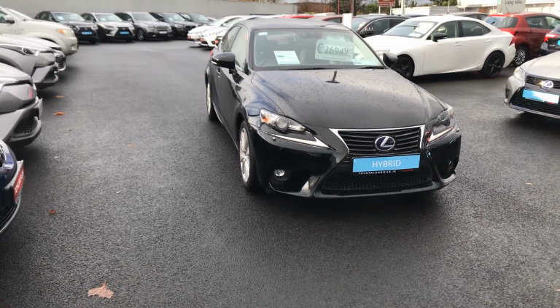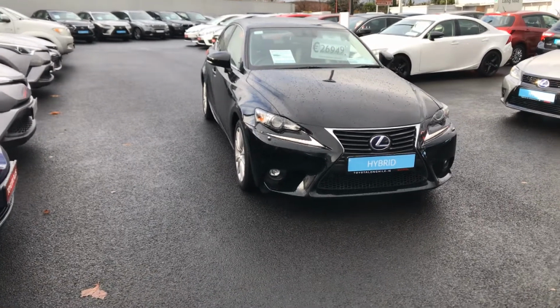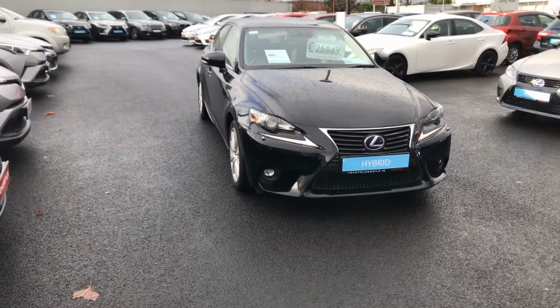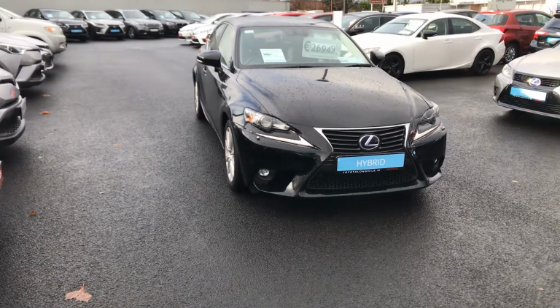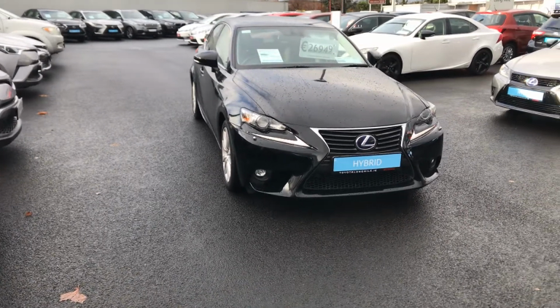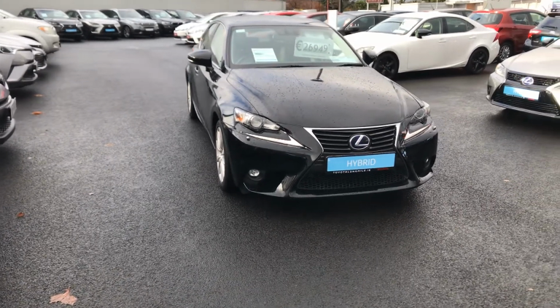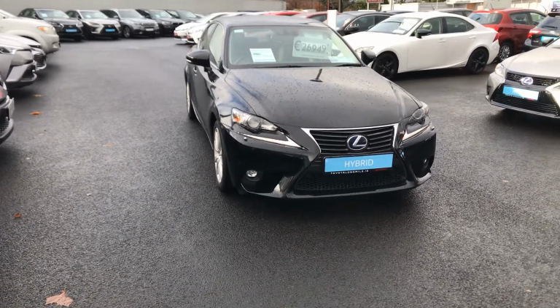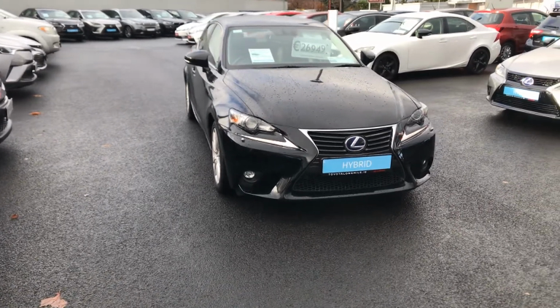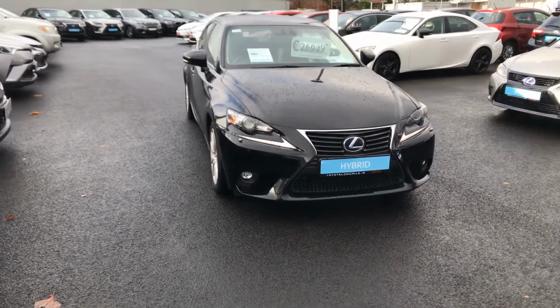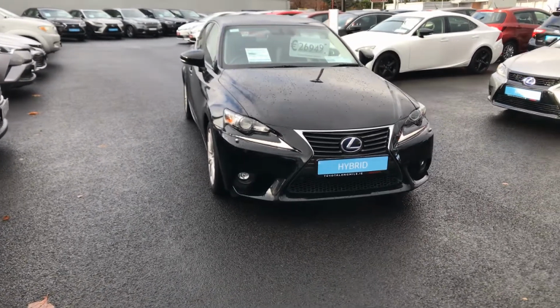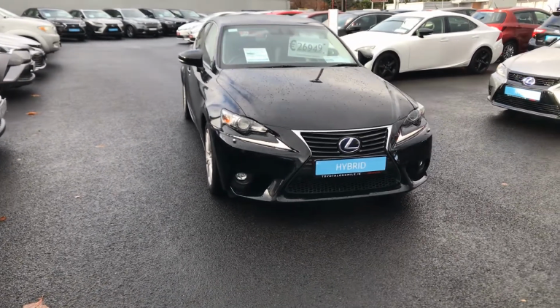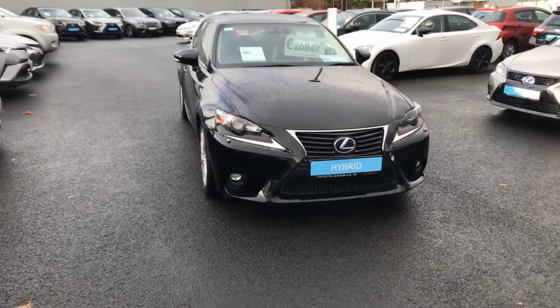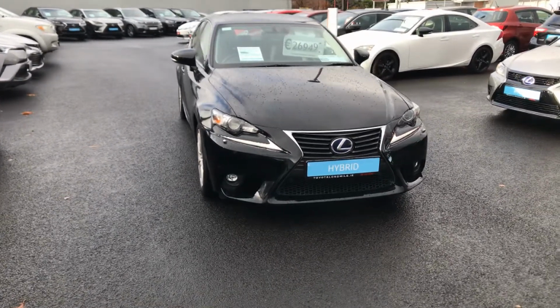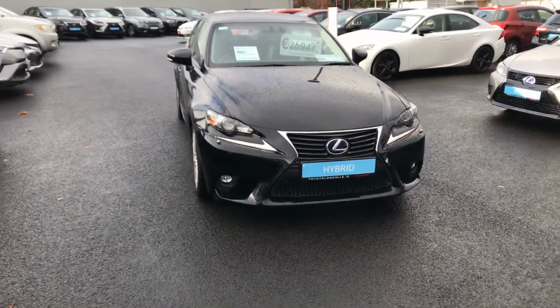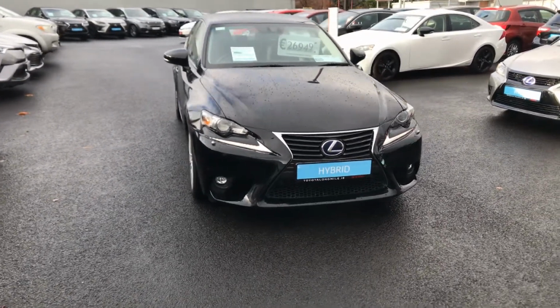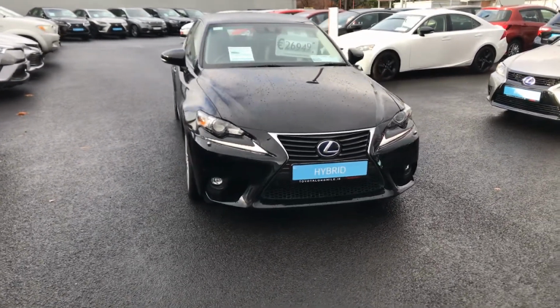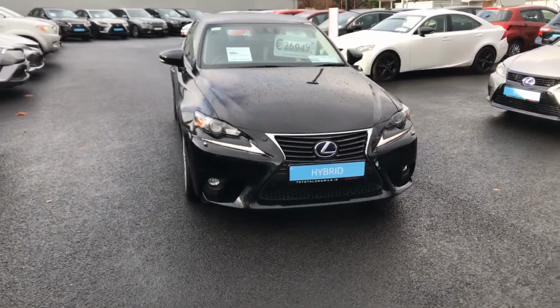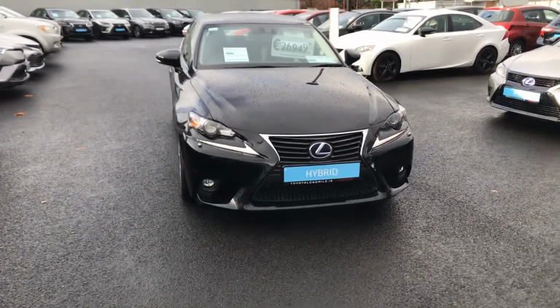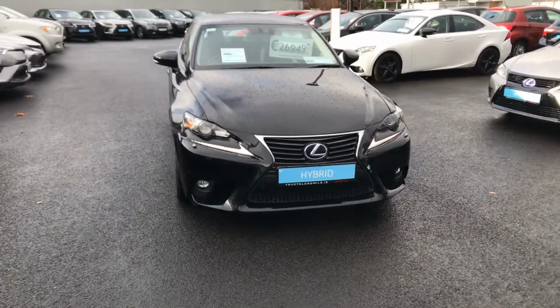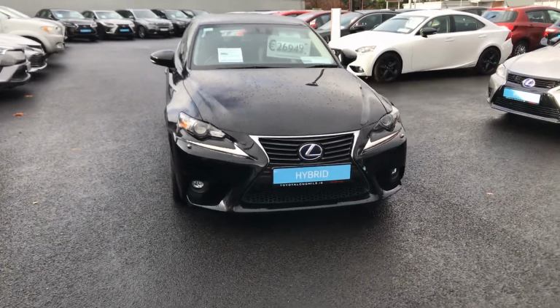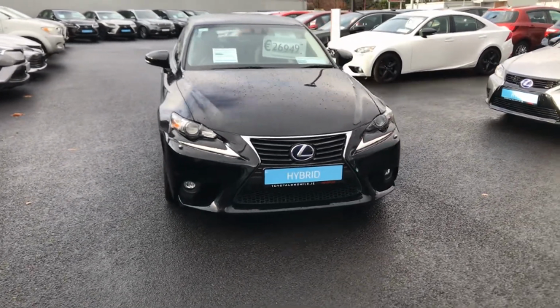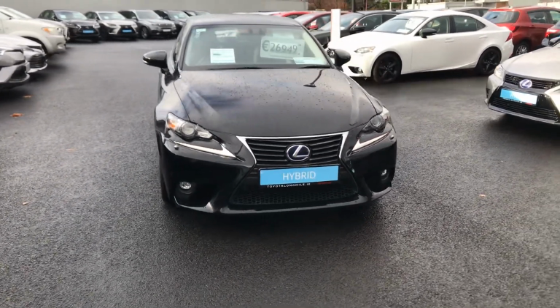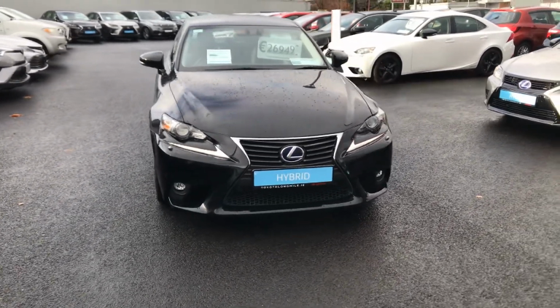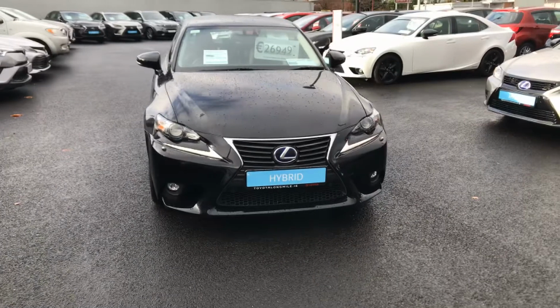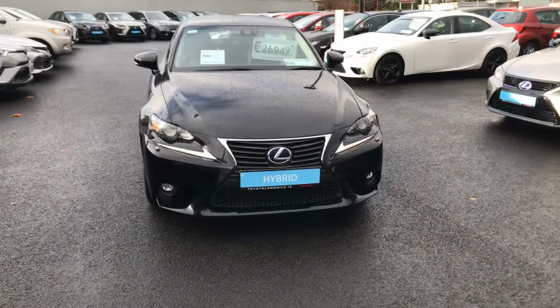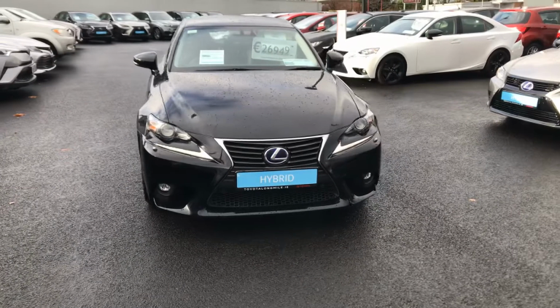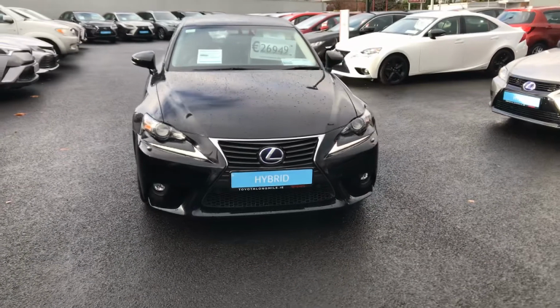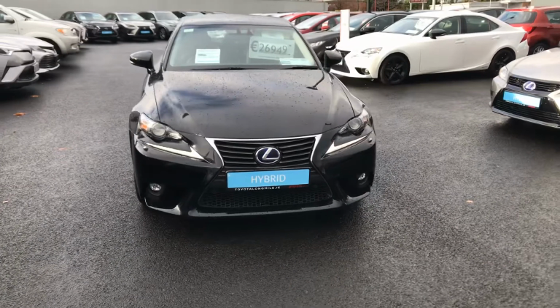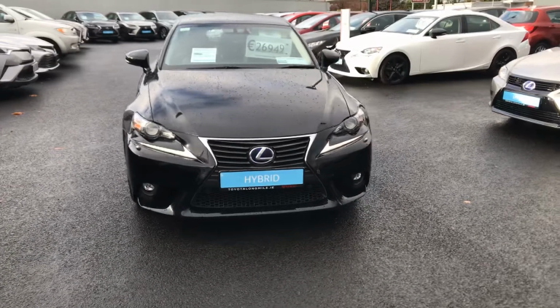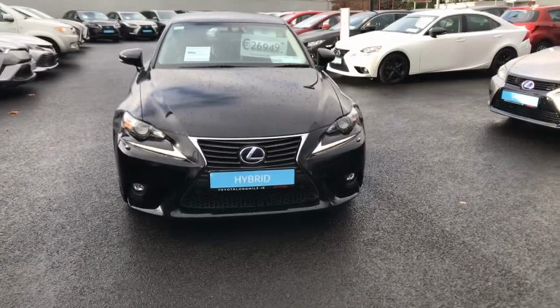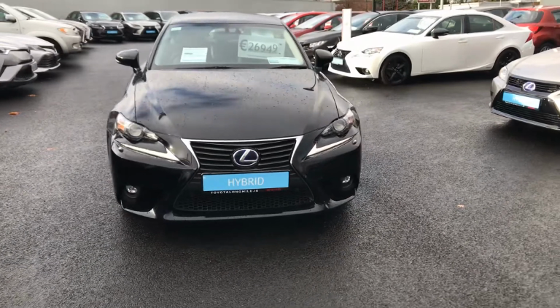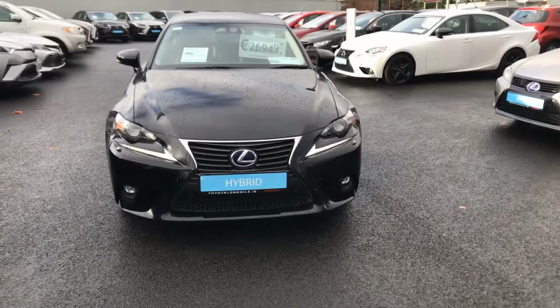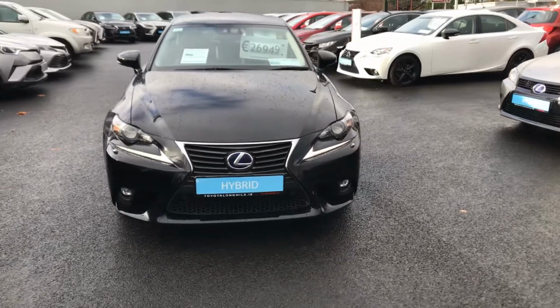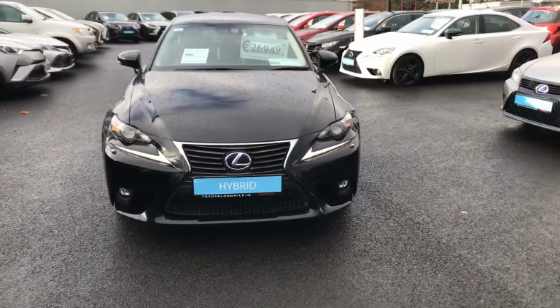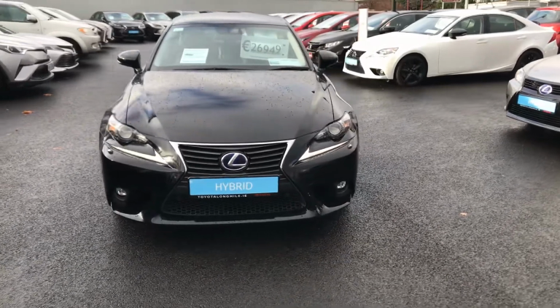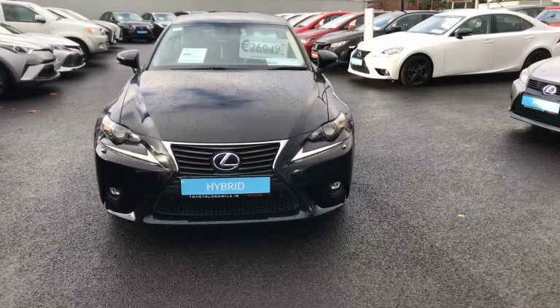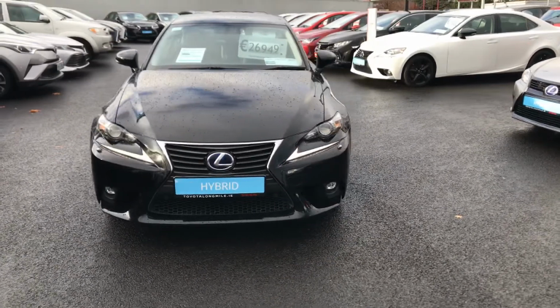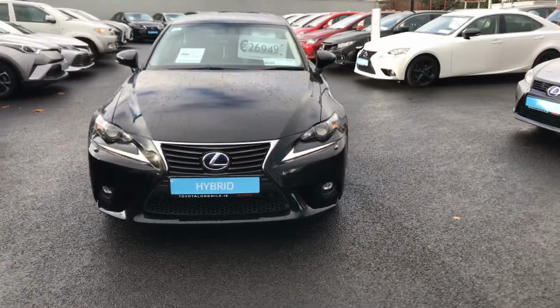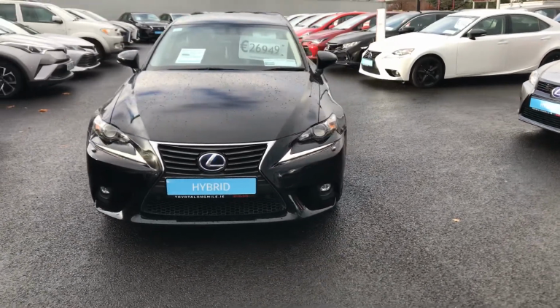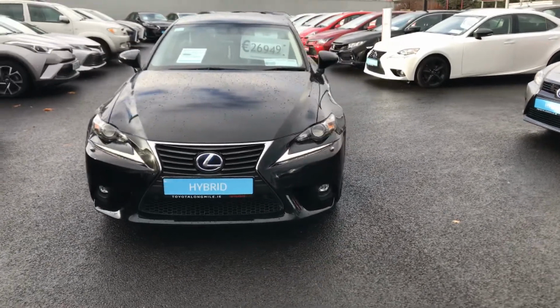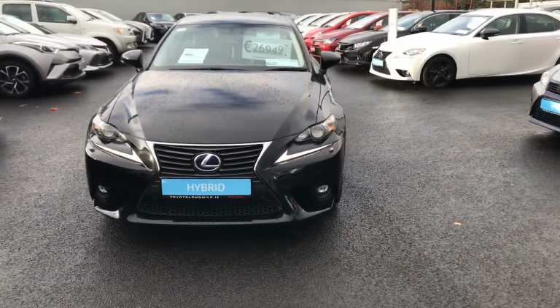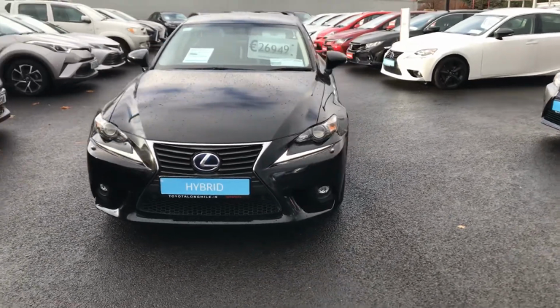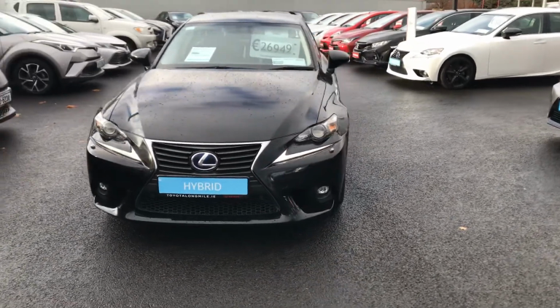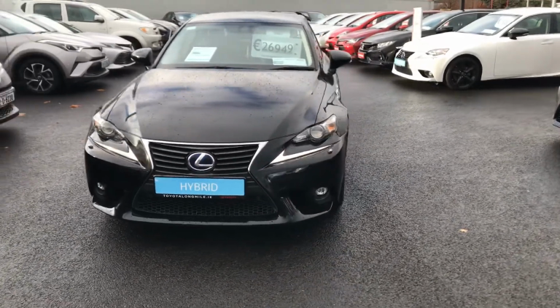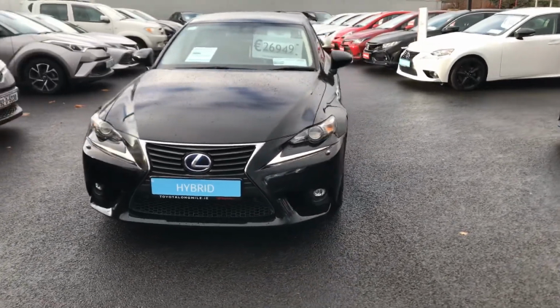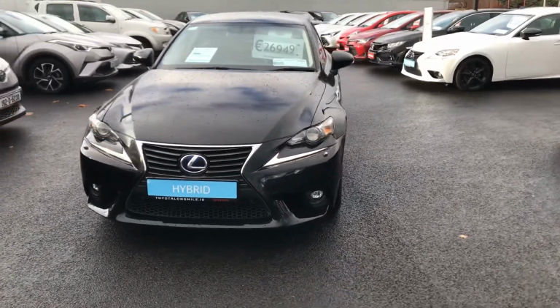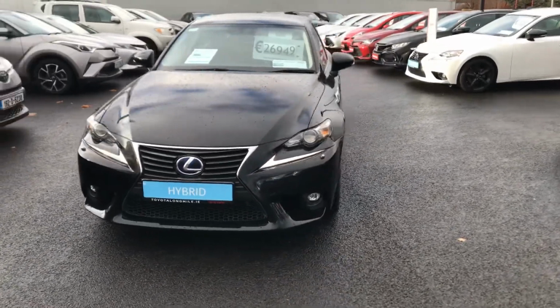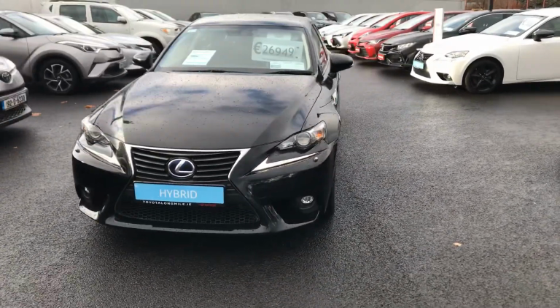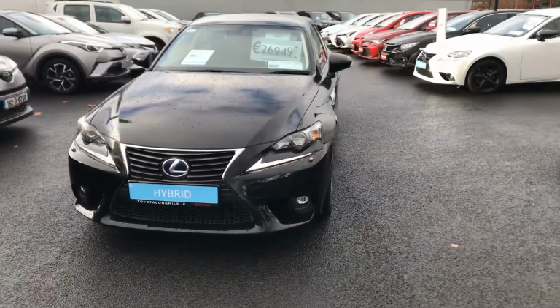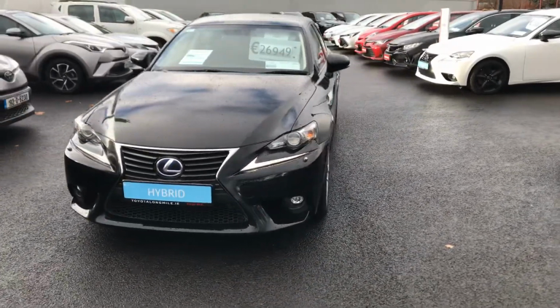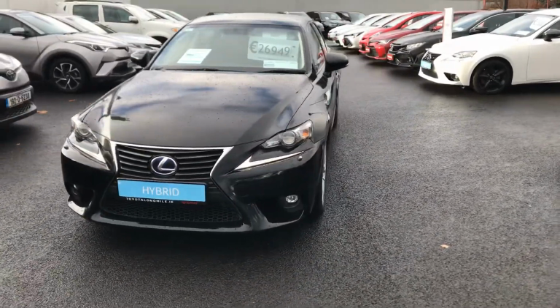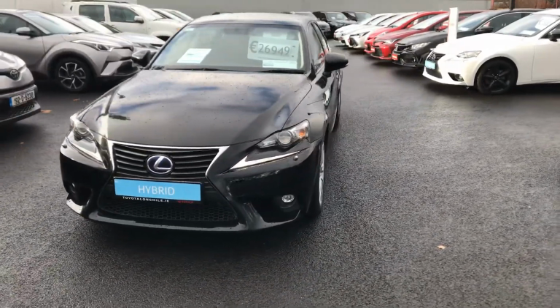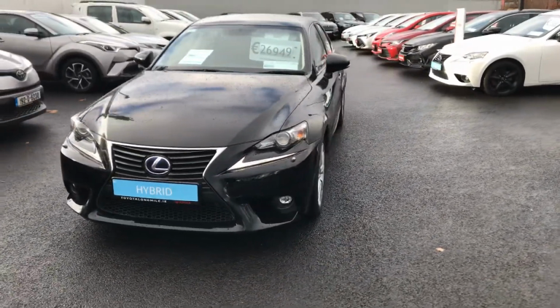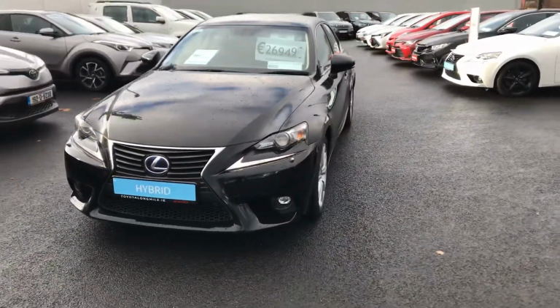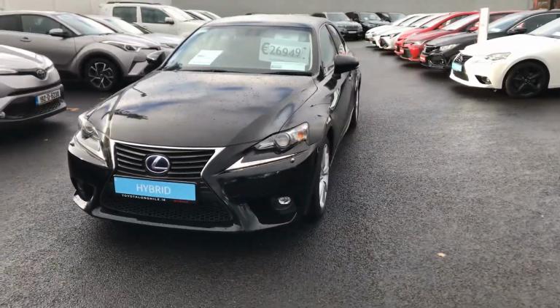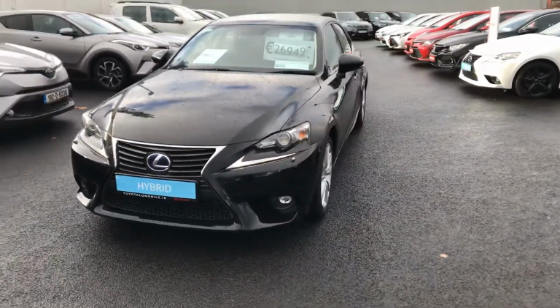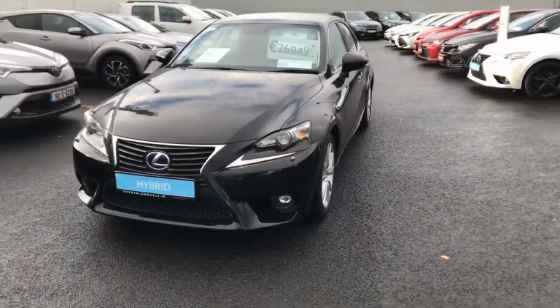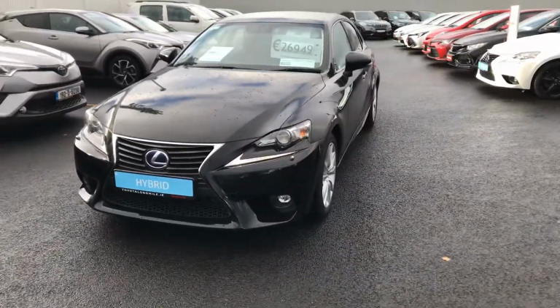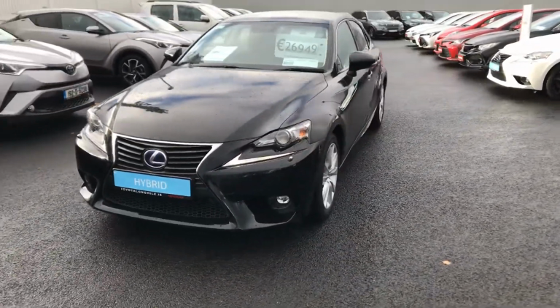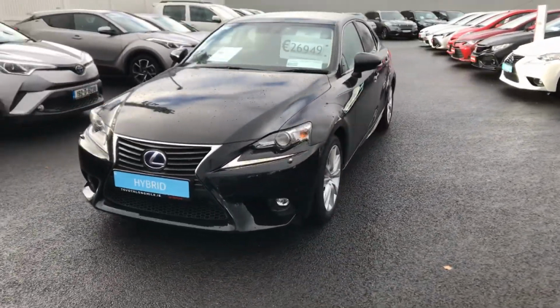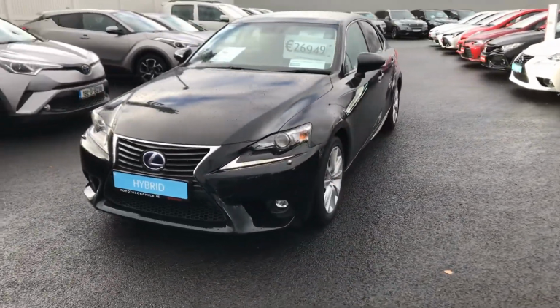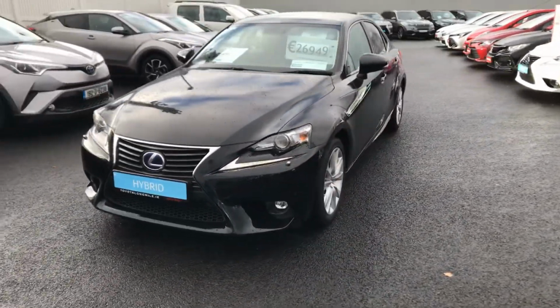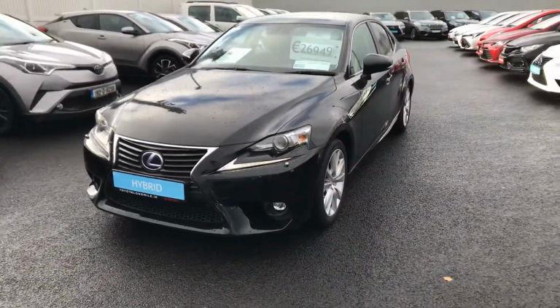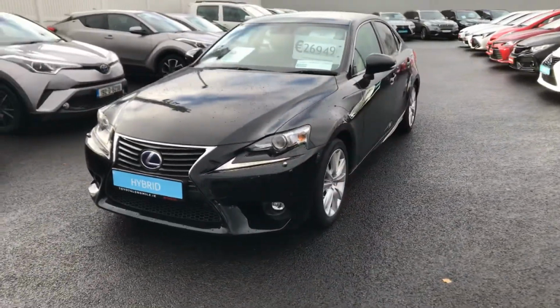Welcome to Toyota Long Mile. Here we have today a 2016 Lexus IS300 2.5 hybrid executive model.